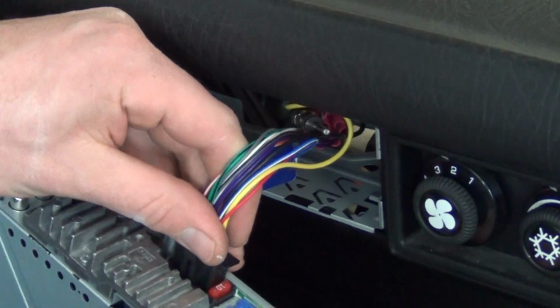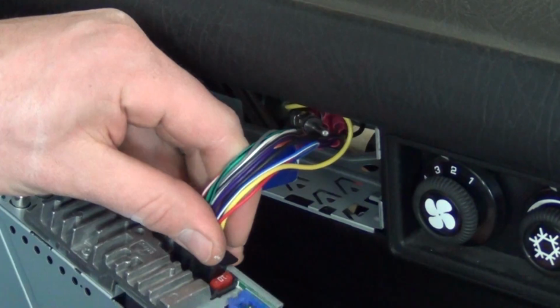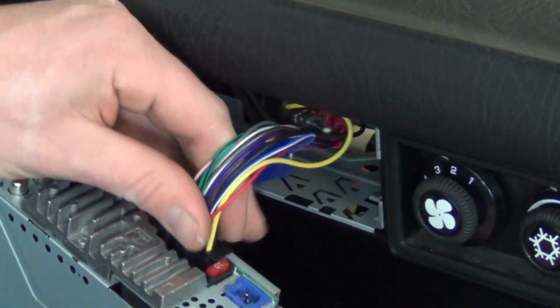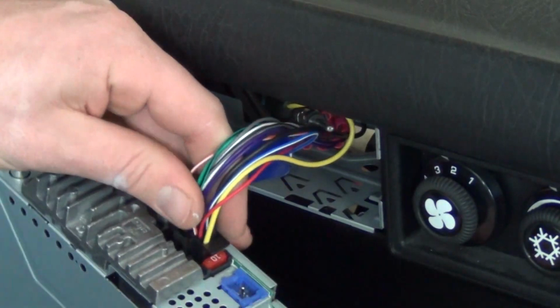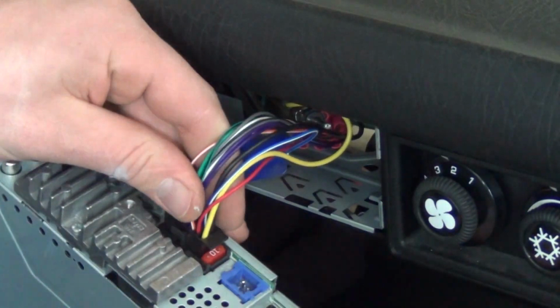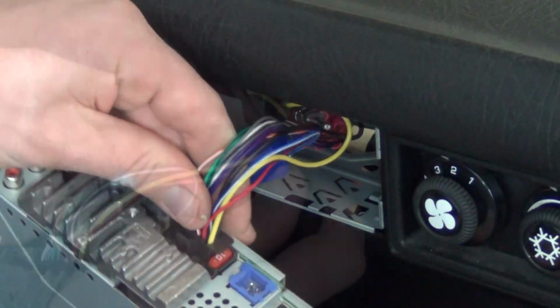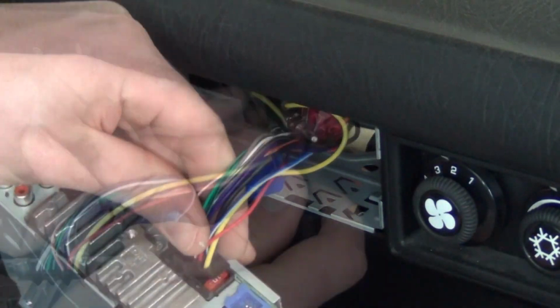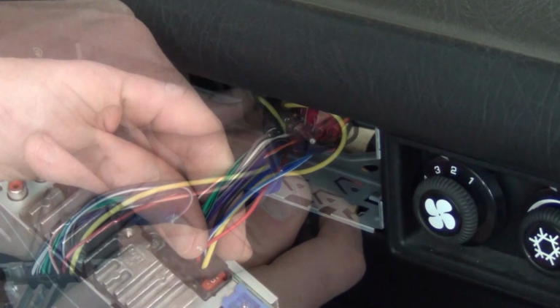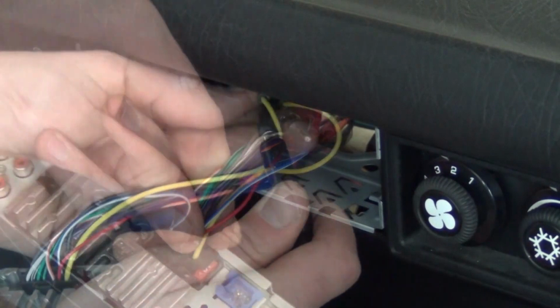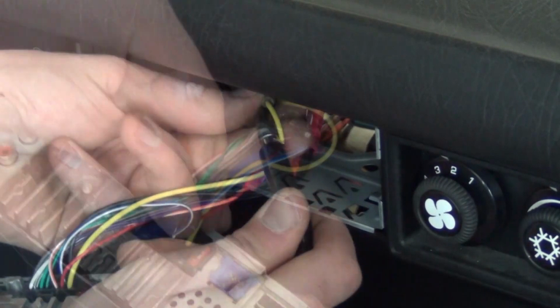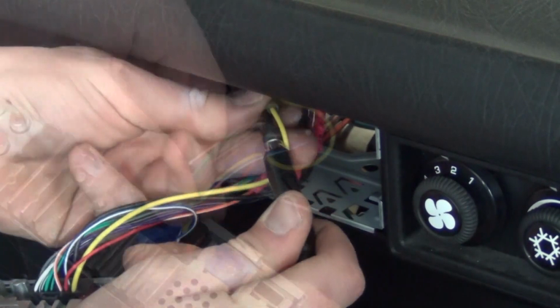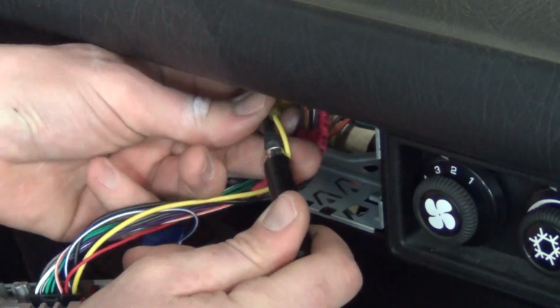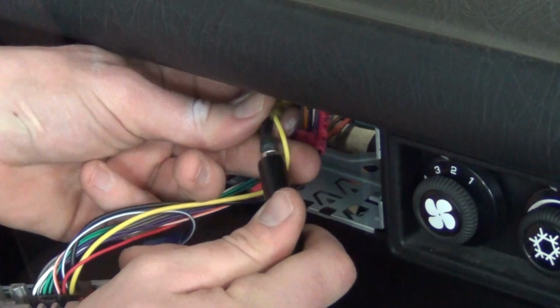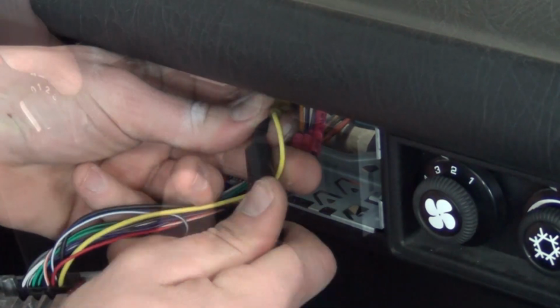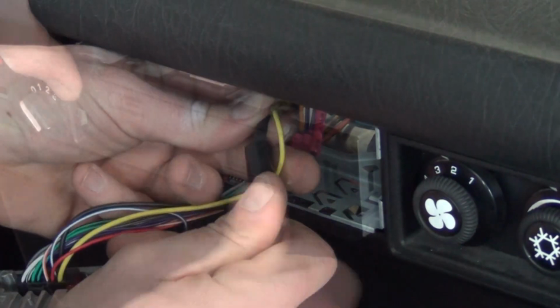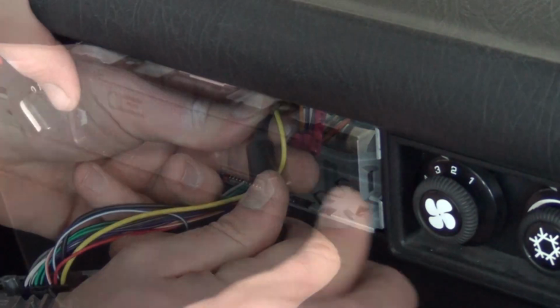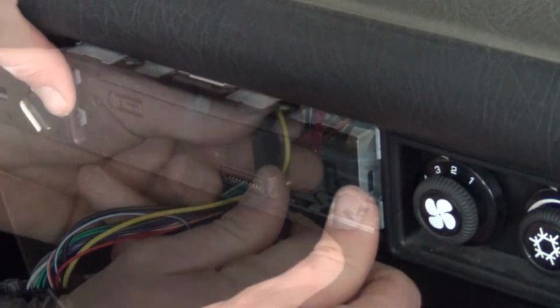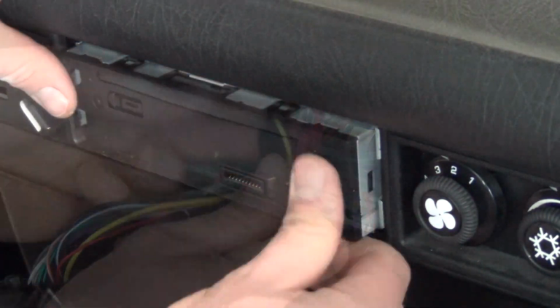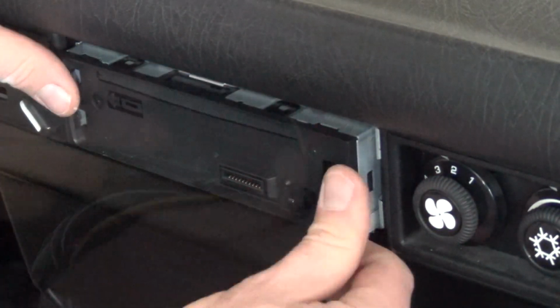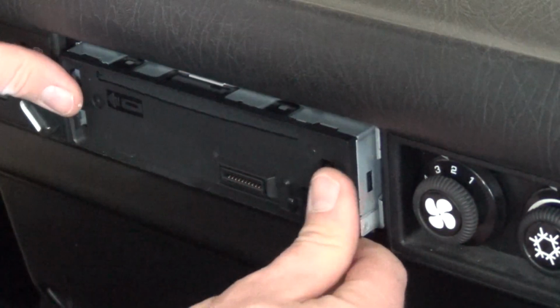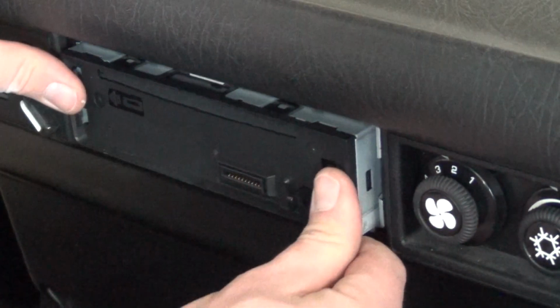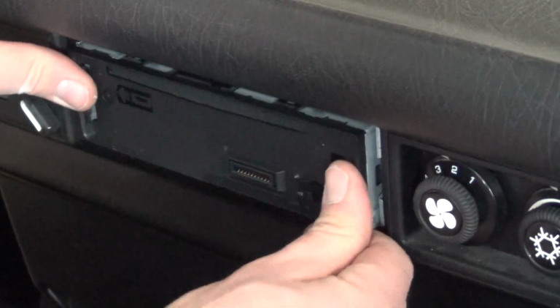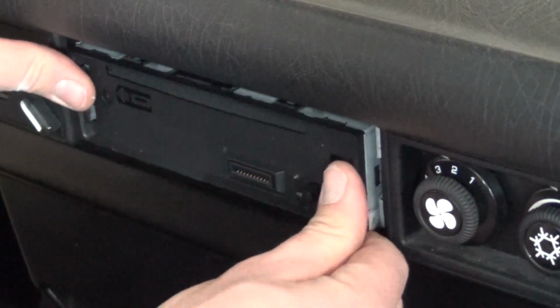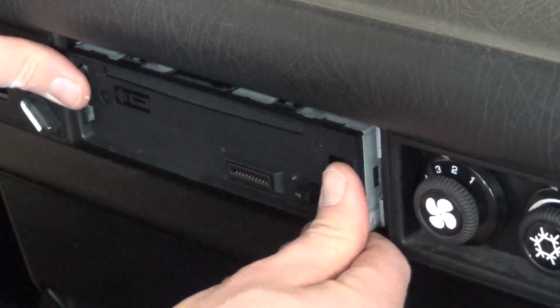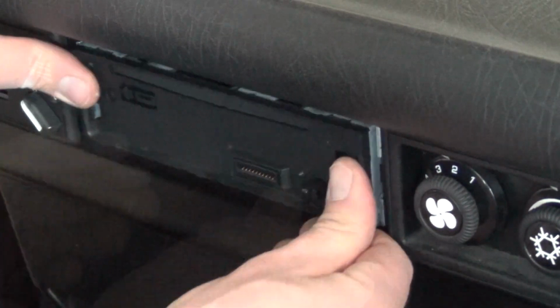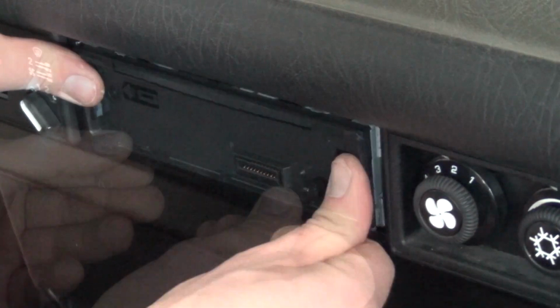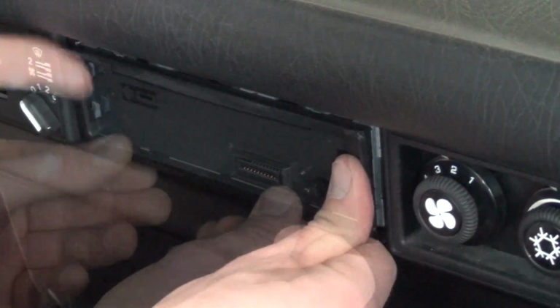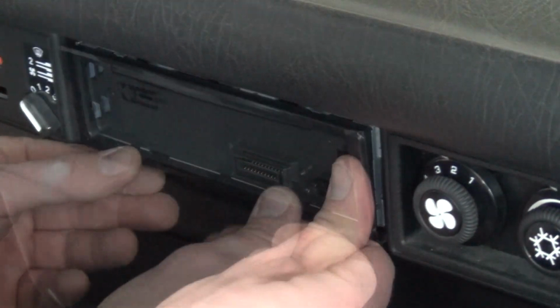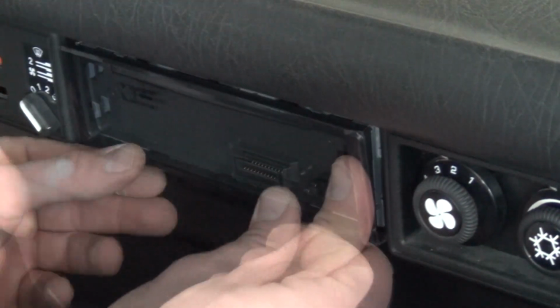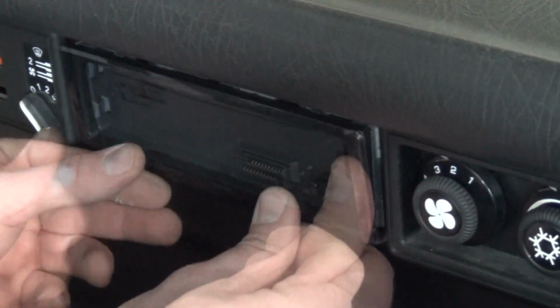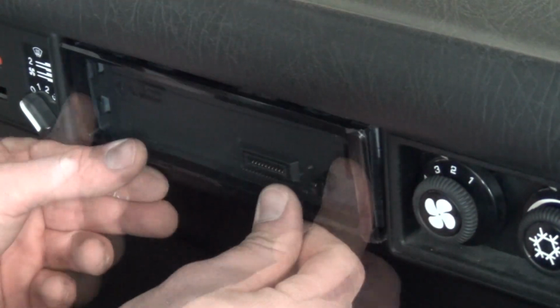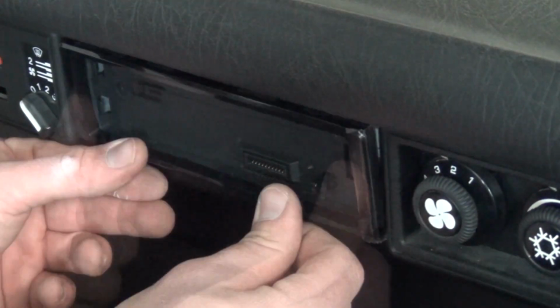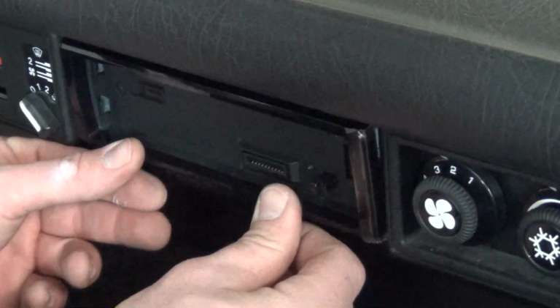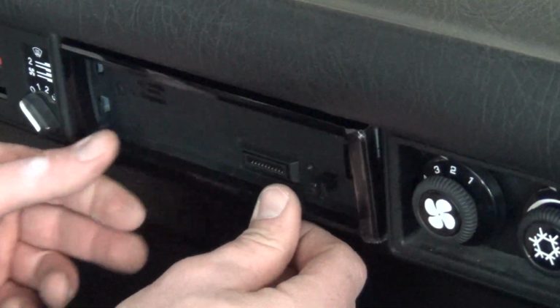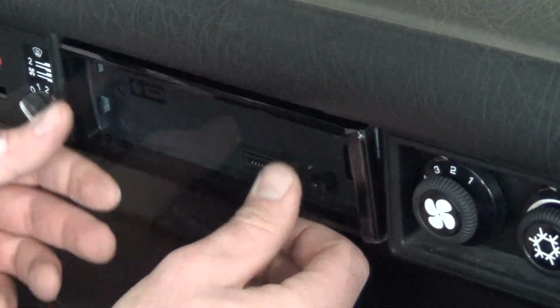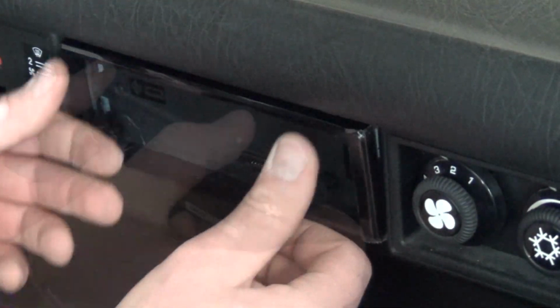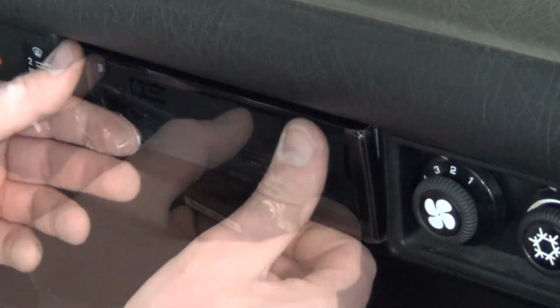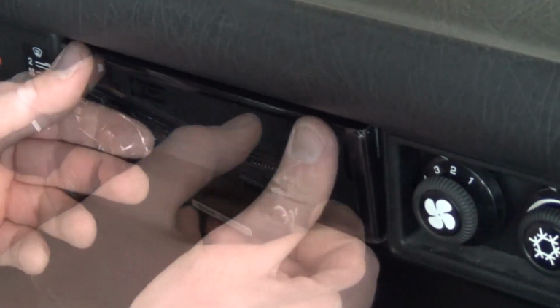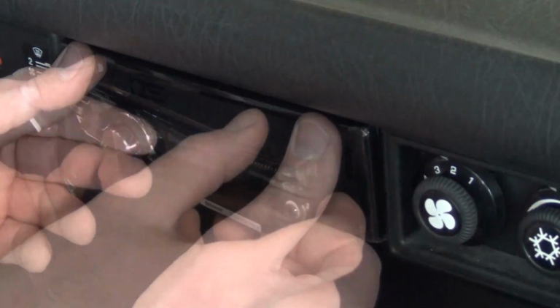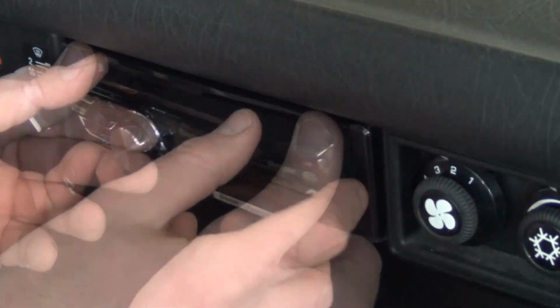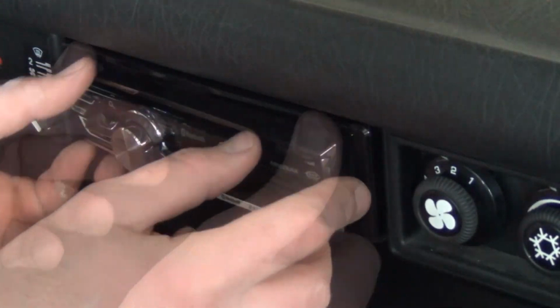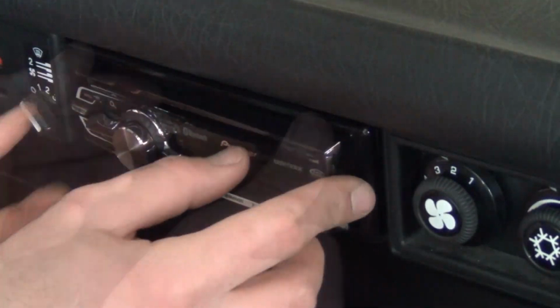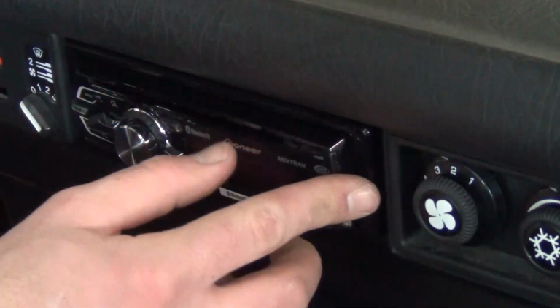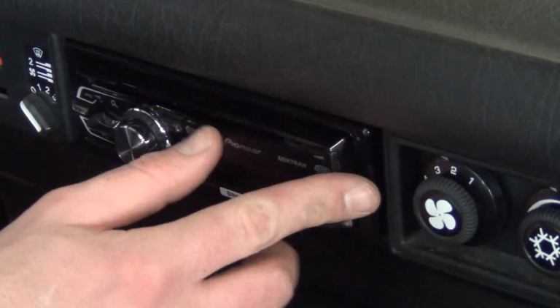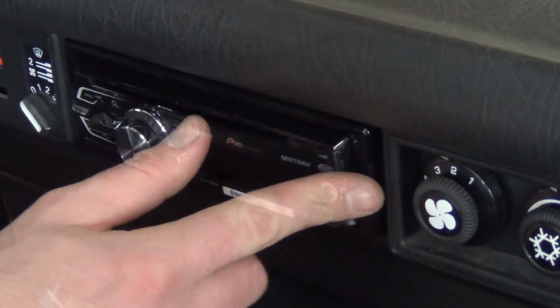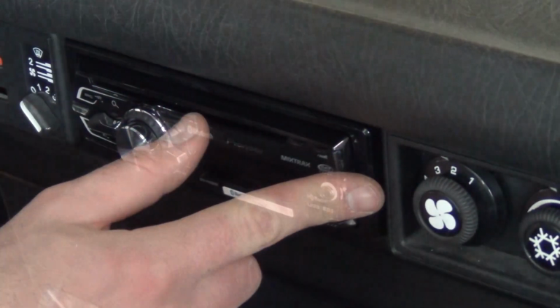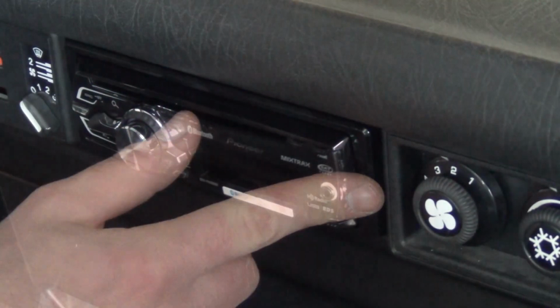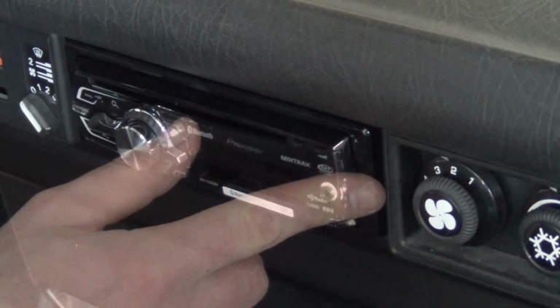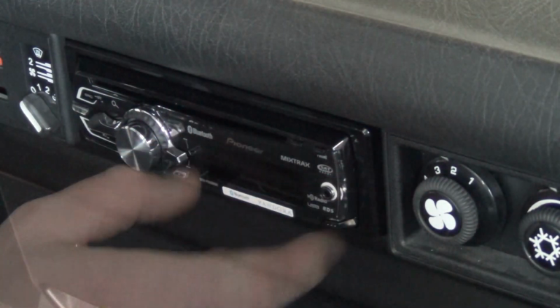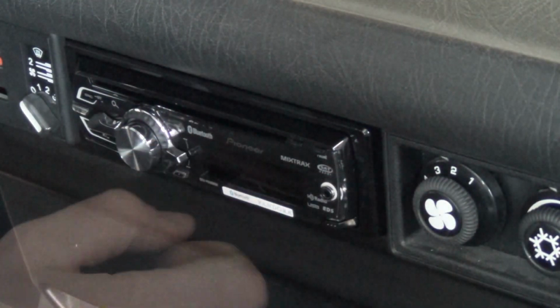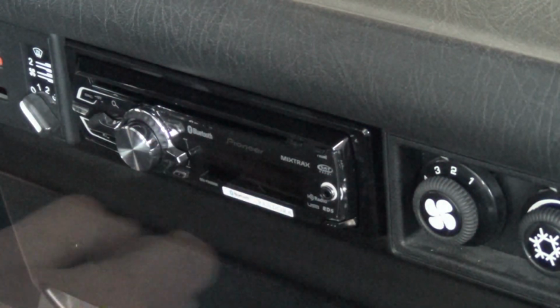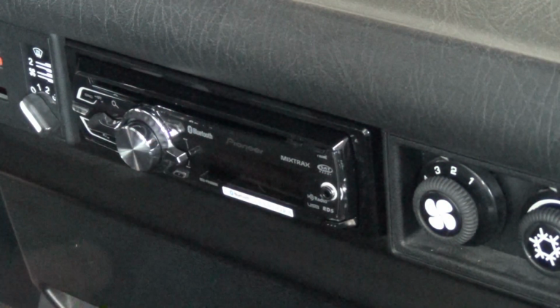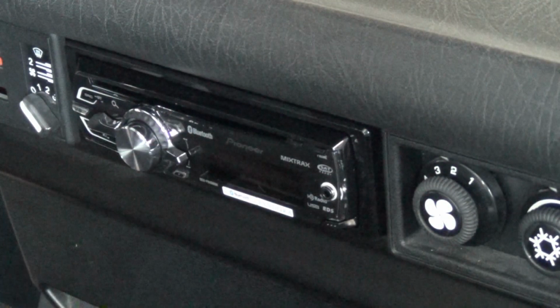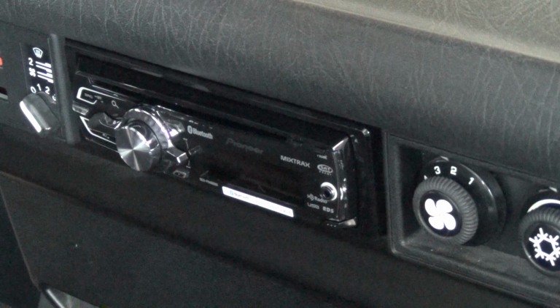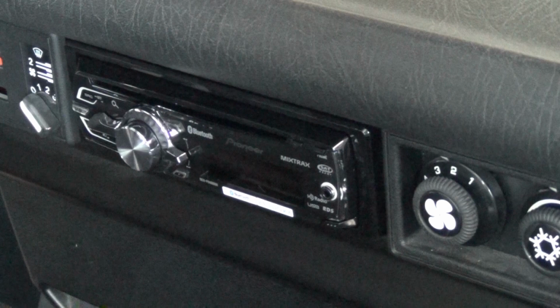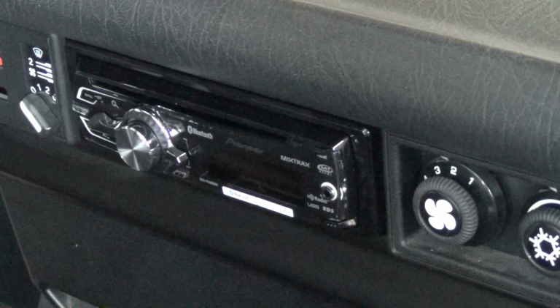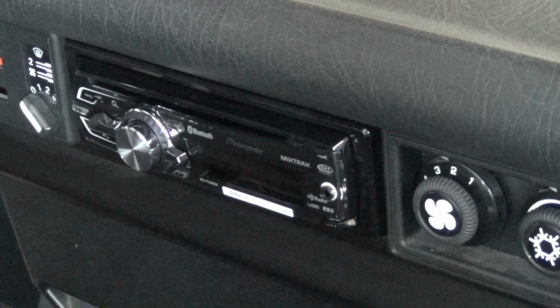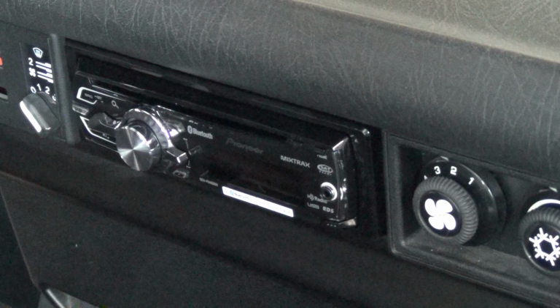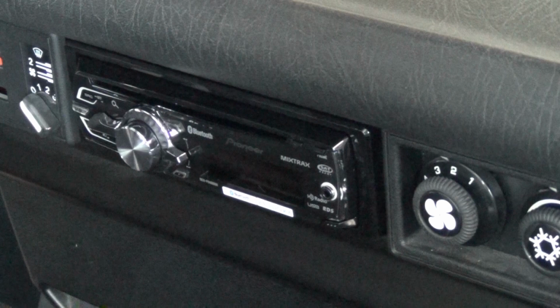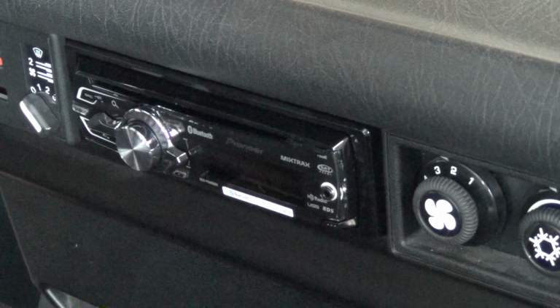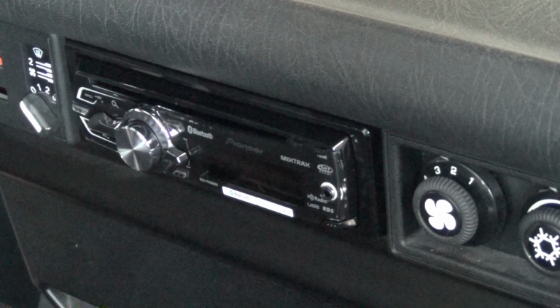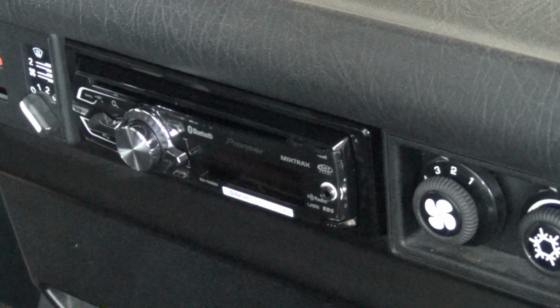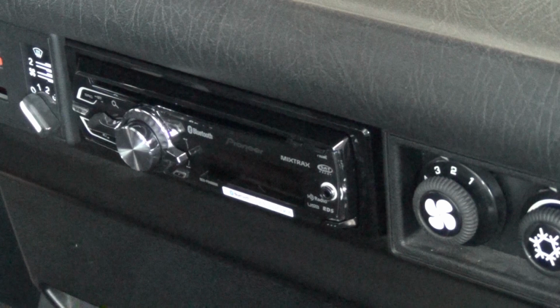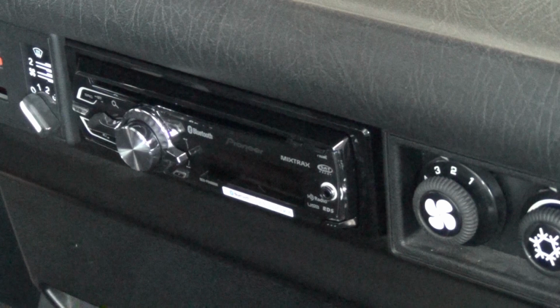Next, plug the harness and the antenna into the stereo and seat the stereo into the cage. Snap on any trim rings or faceplates, and you're off to the races.